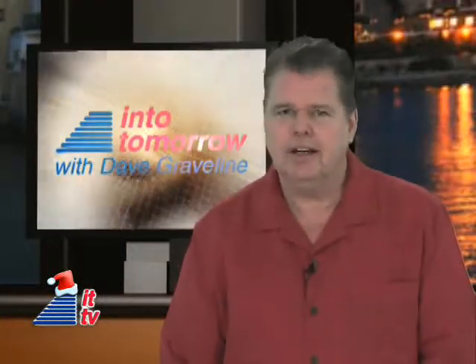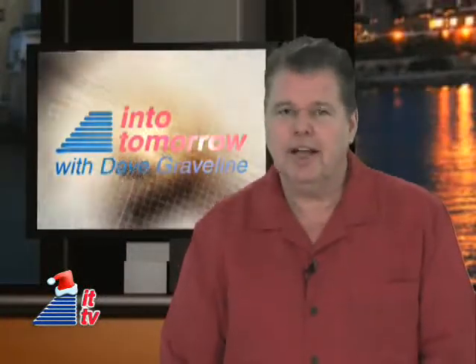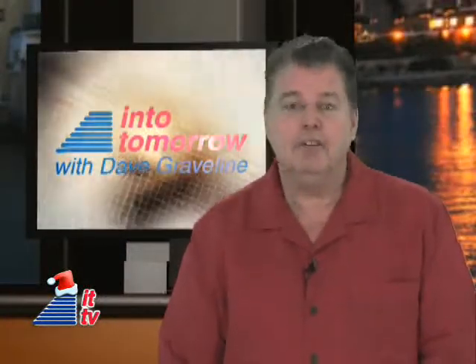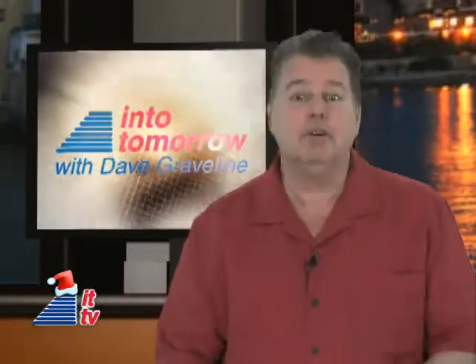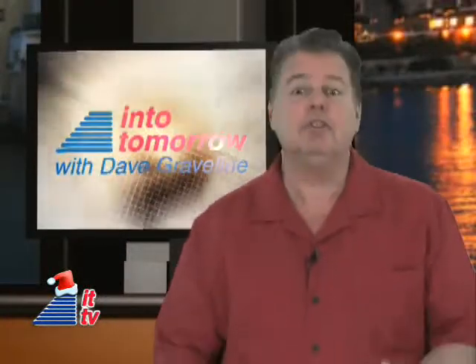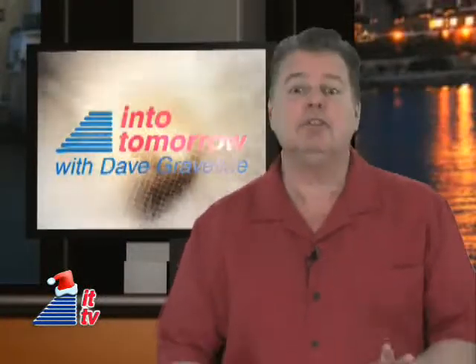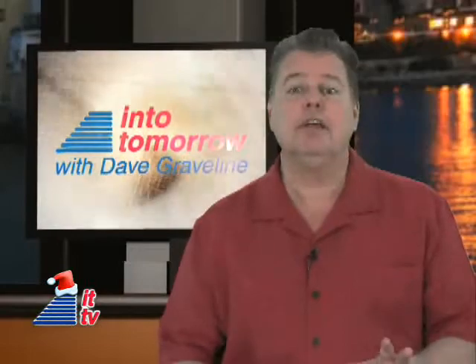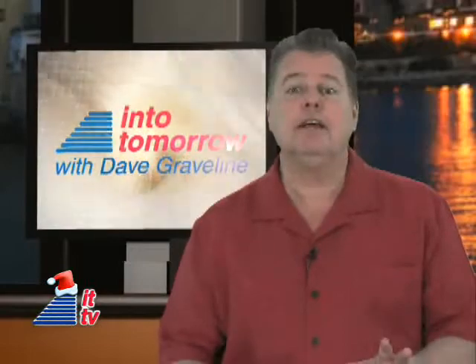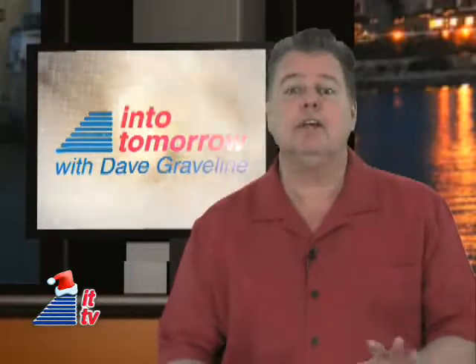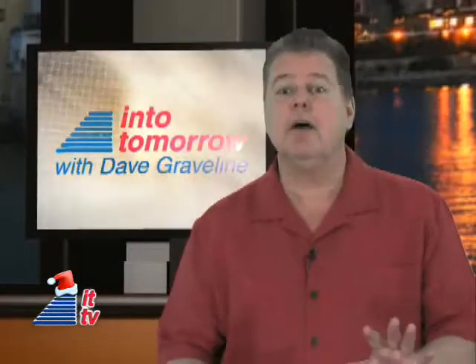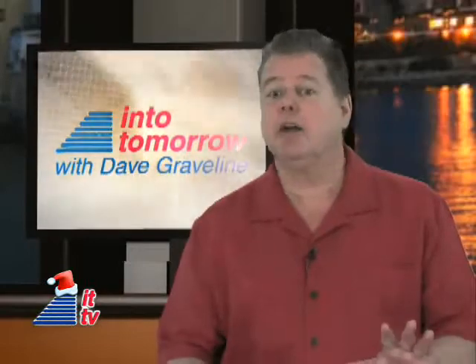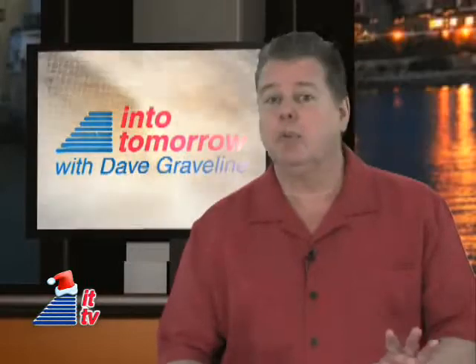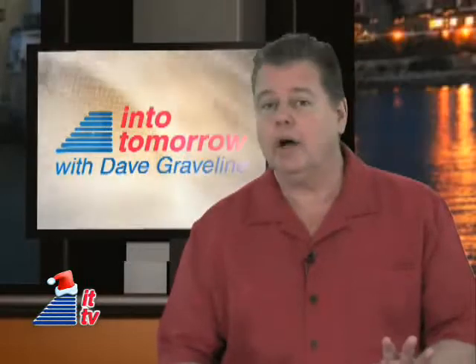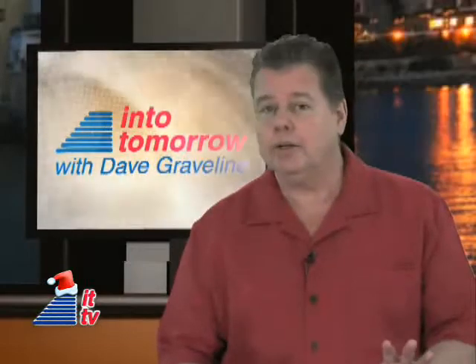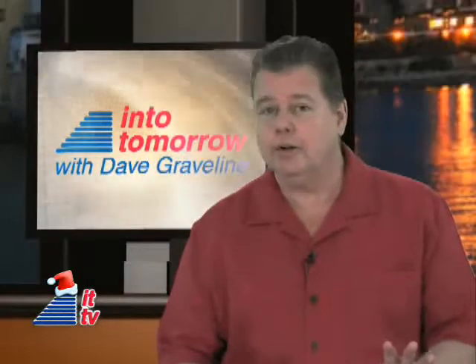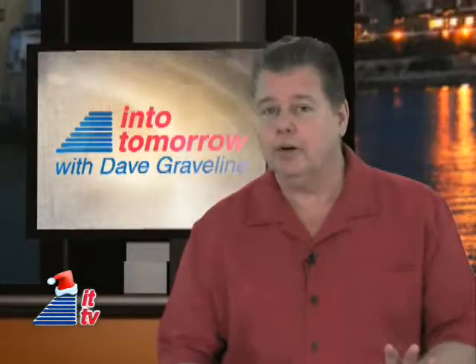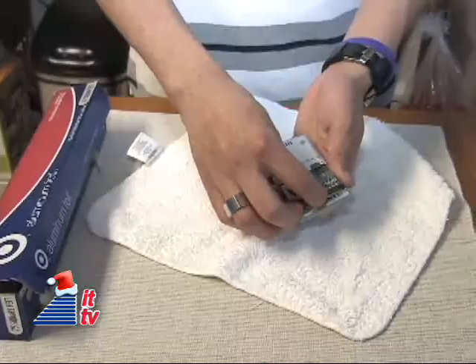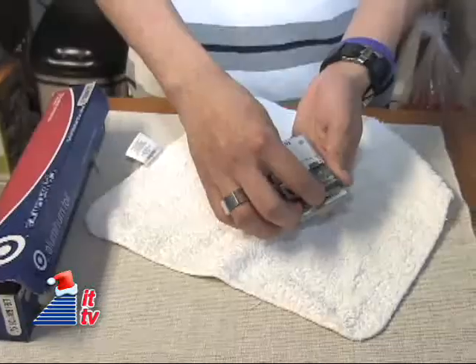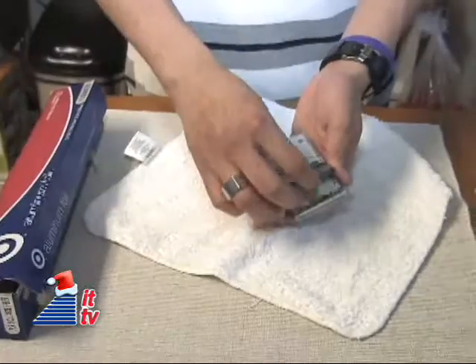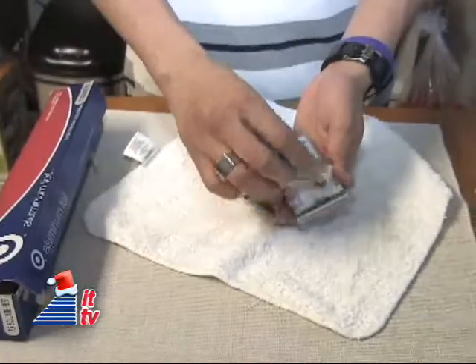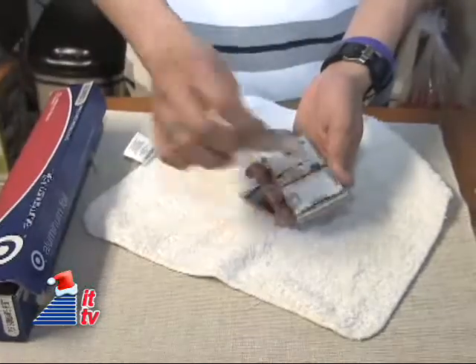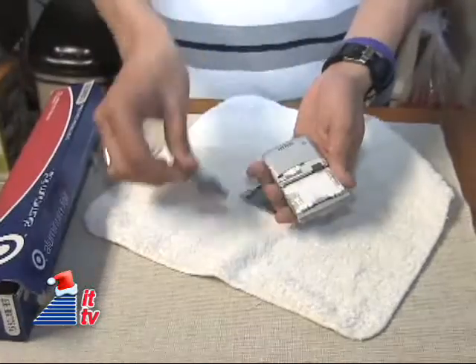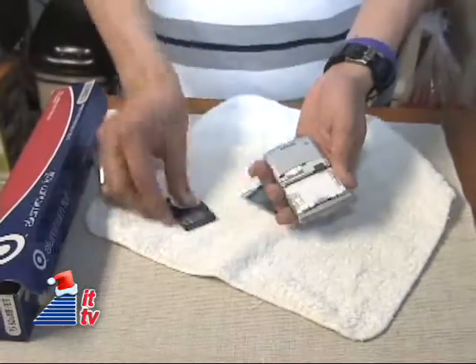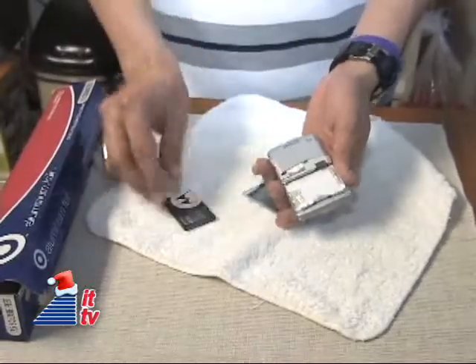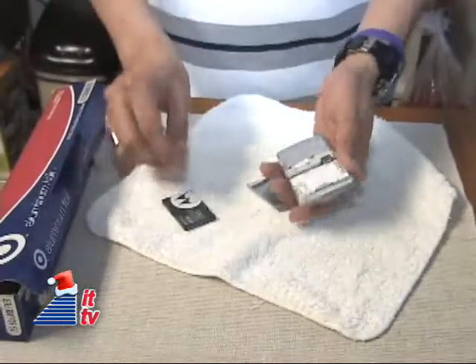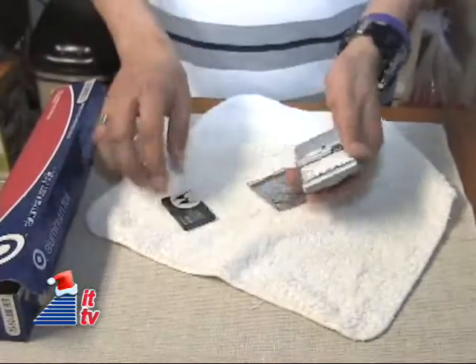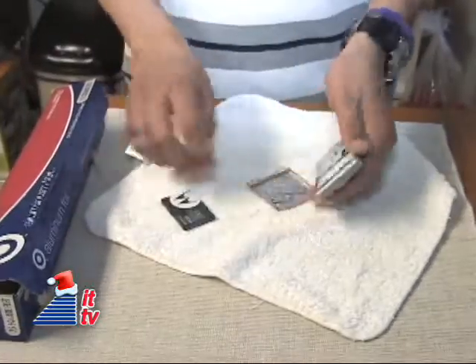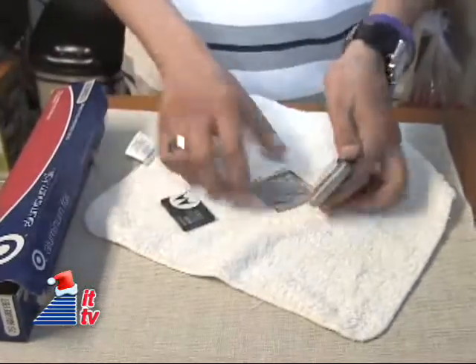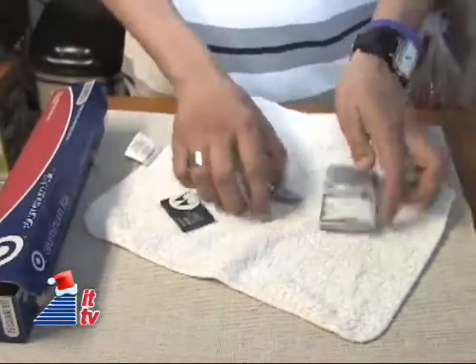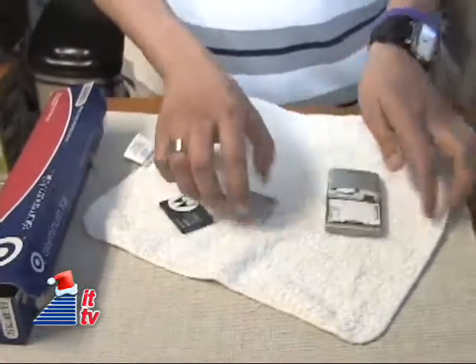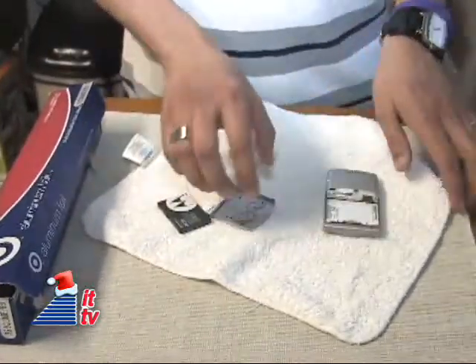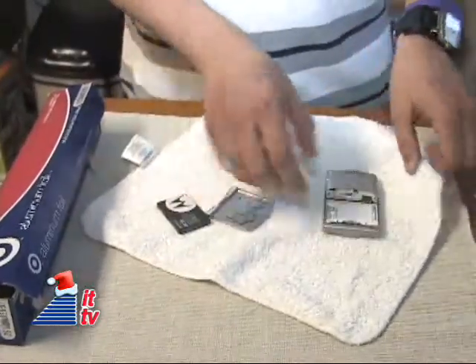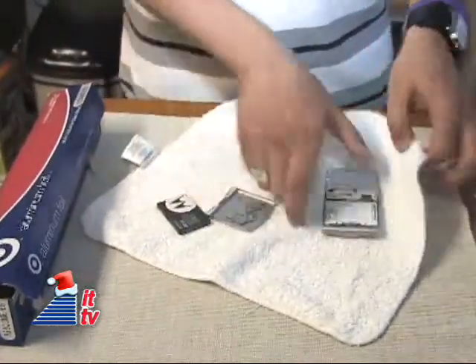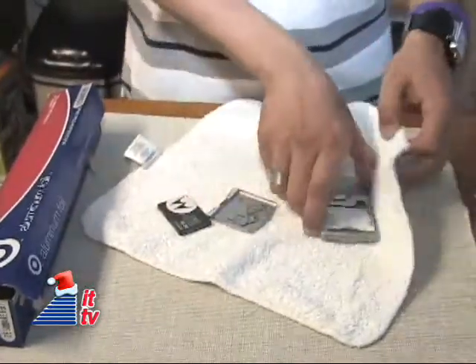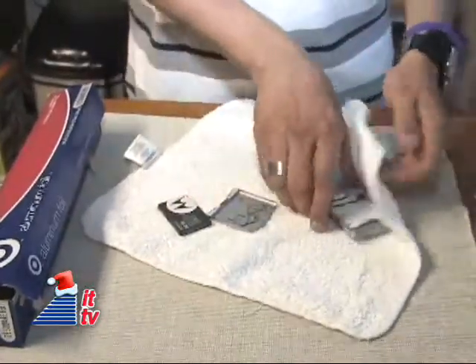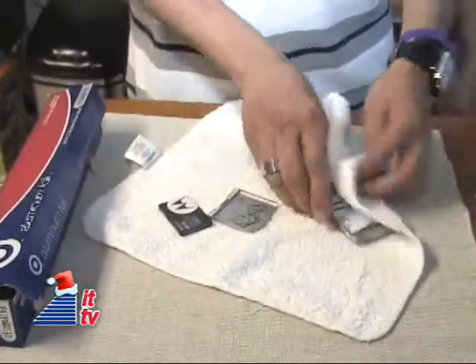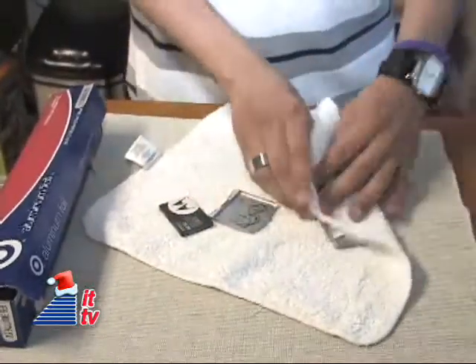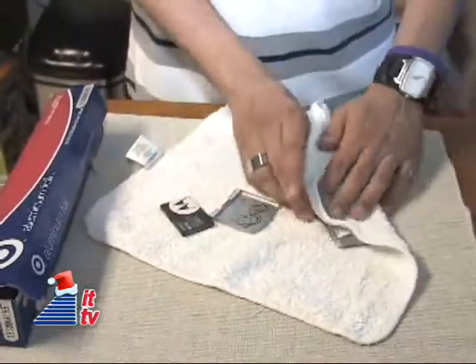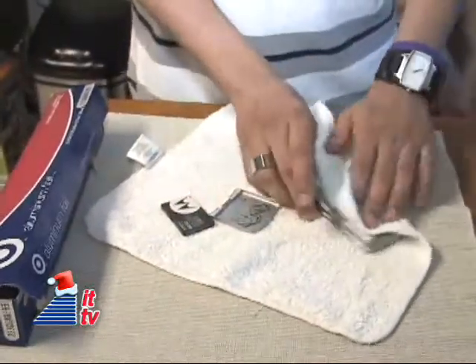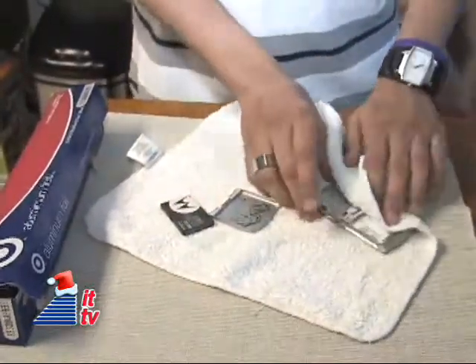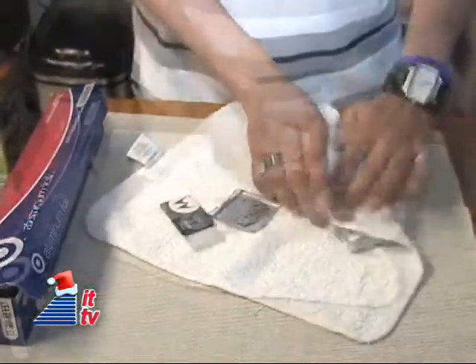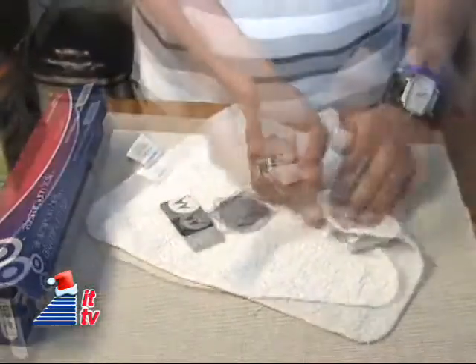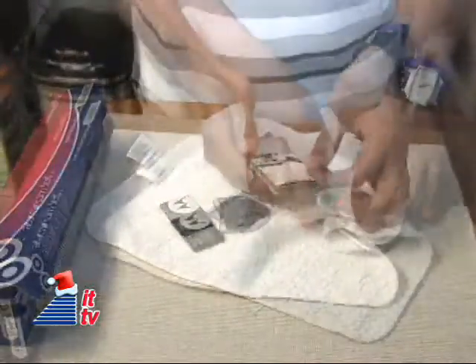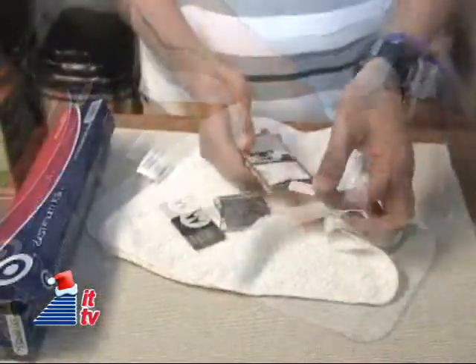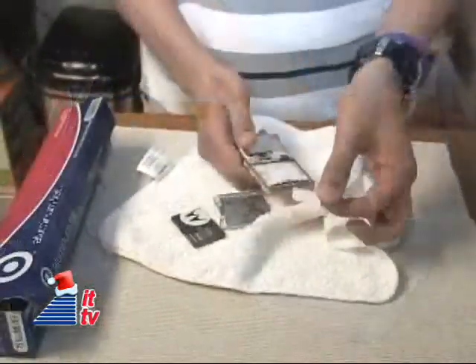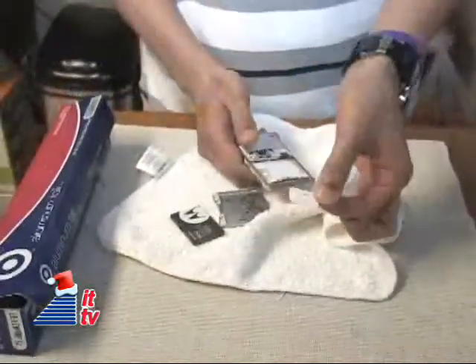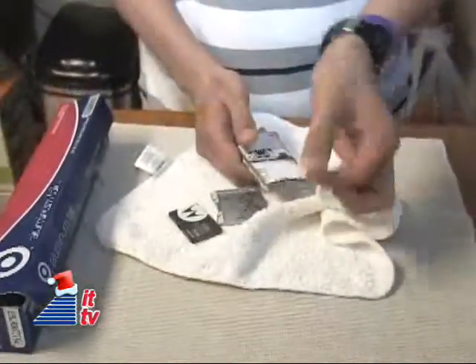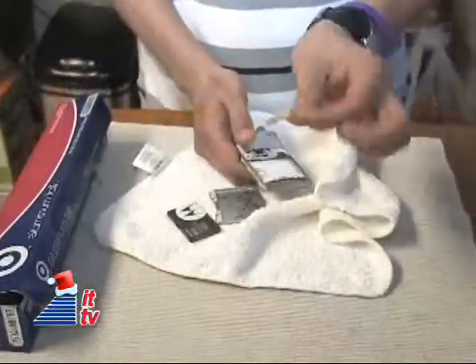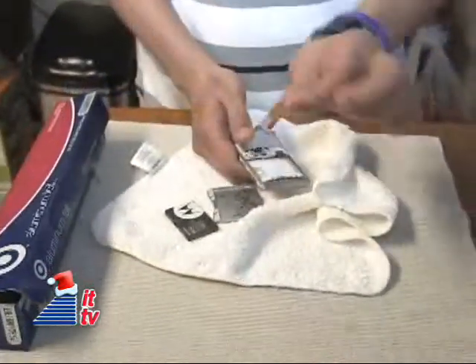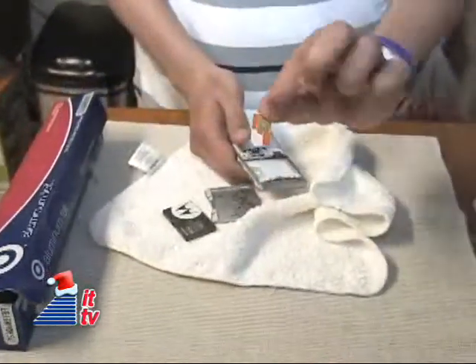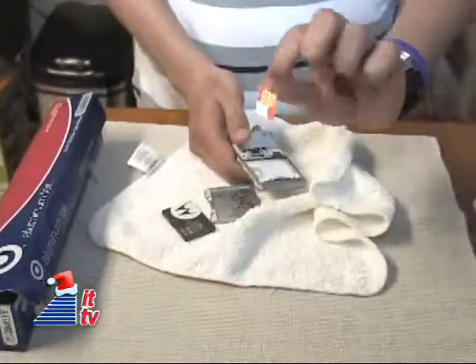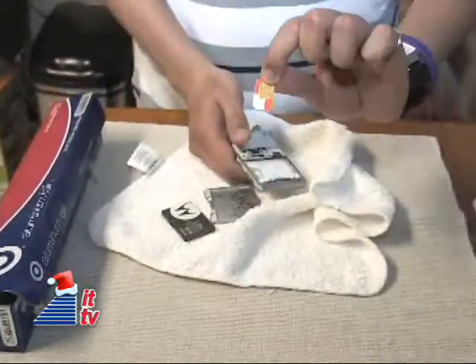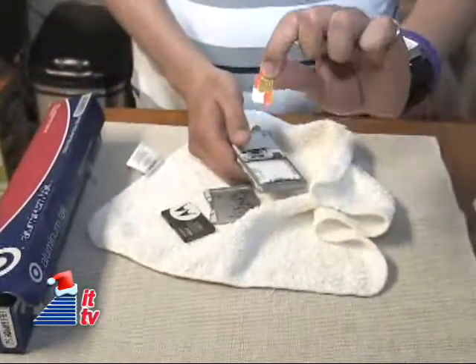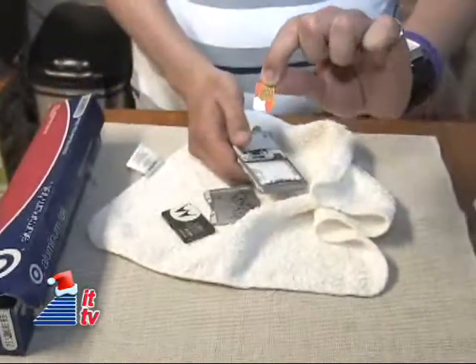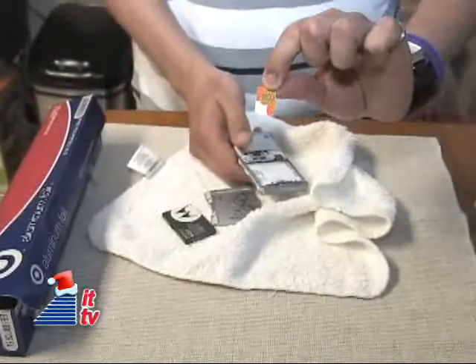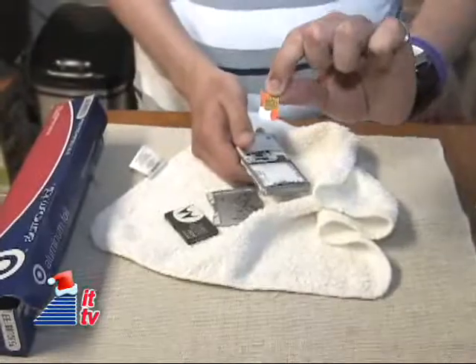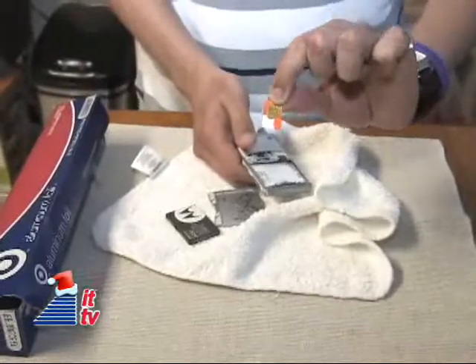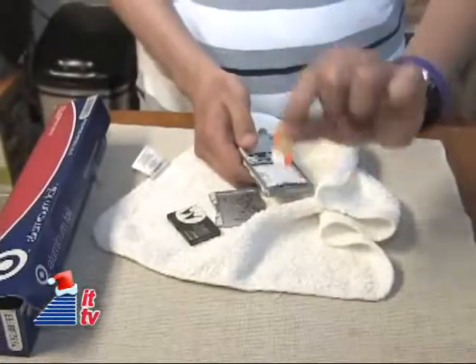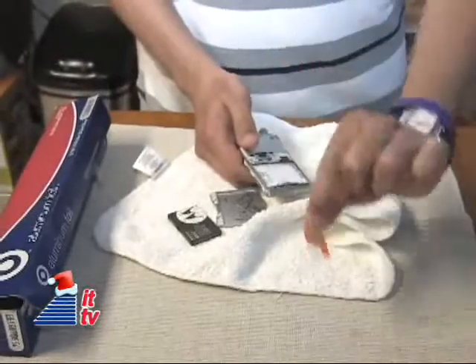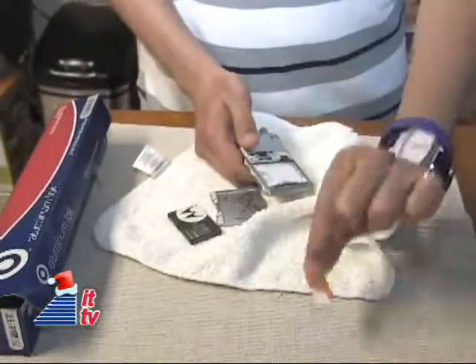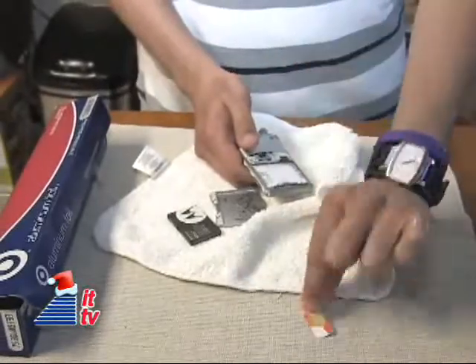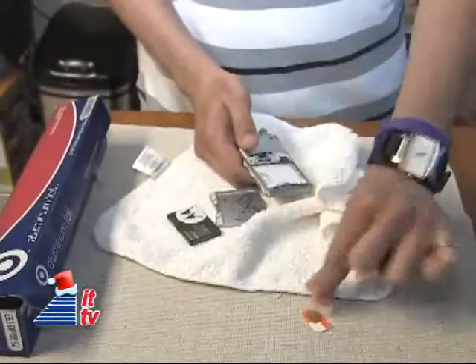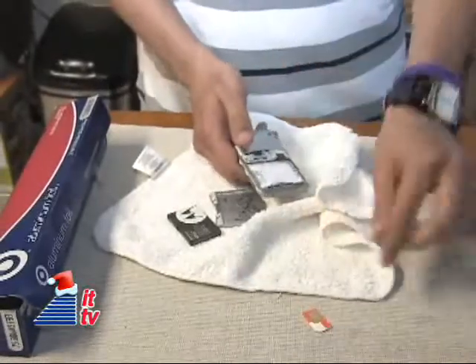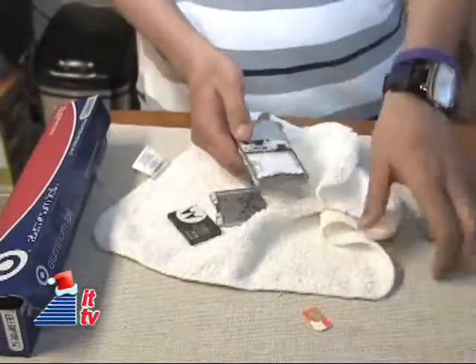First thing, no matter what, take the battery out. Make sure all electrical power to the phone is removed.